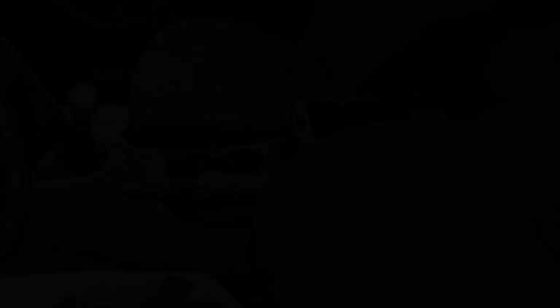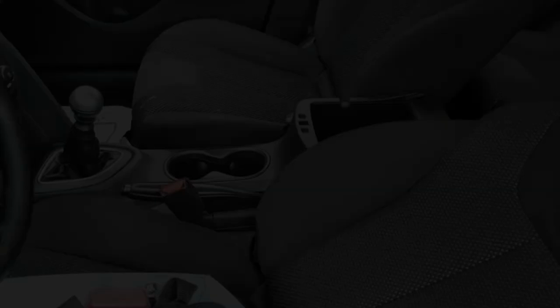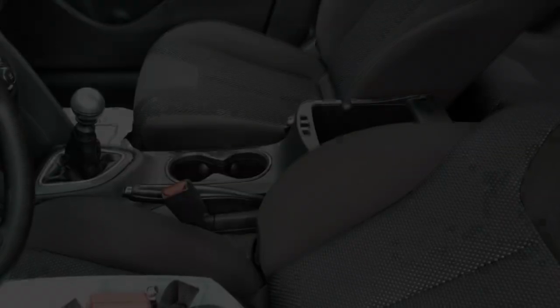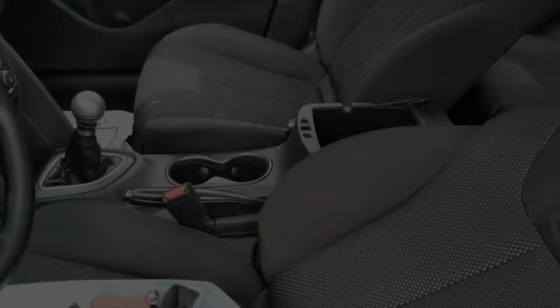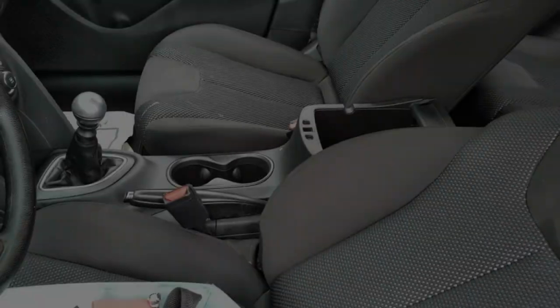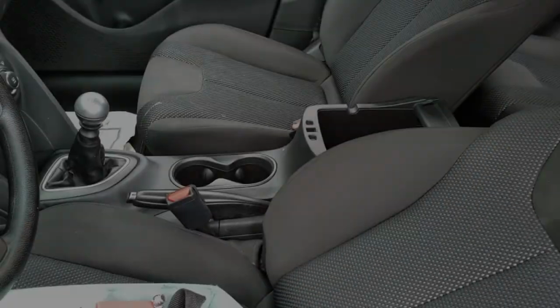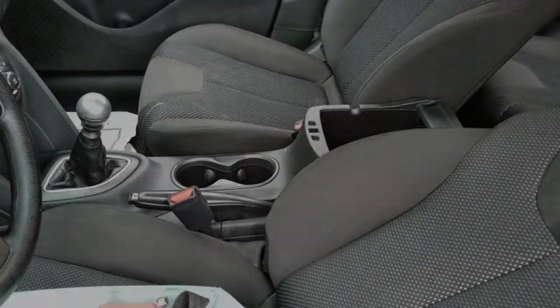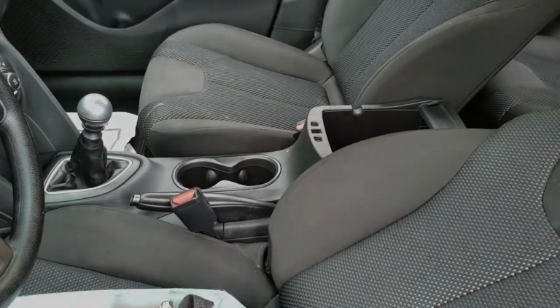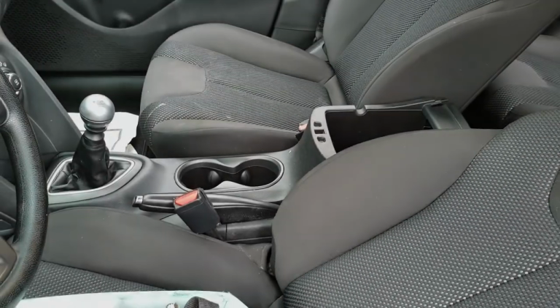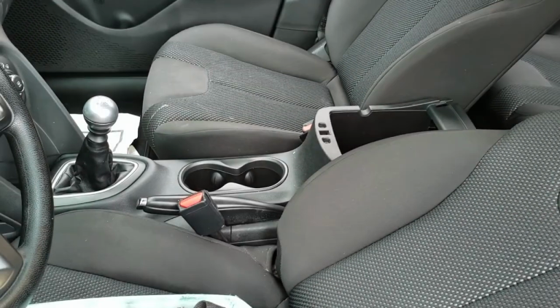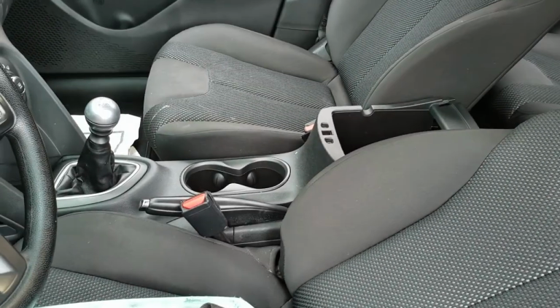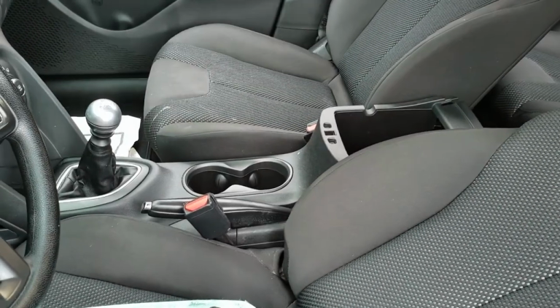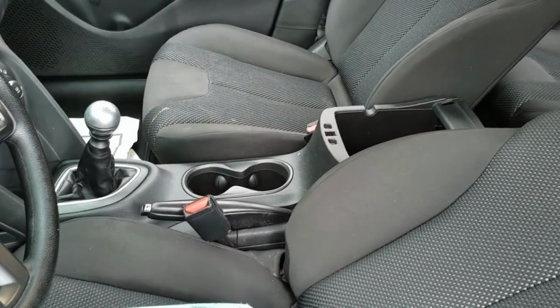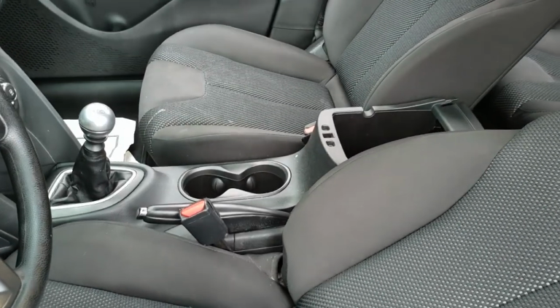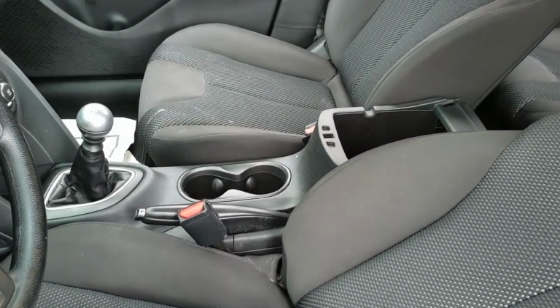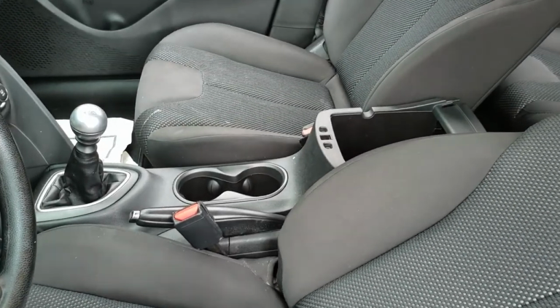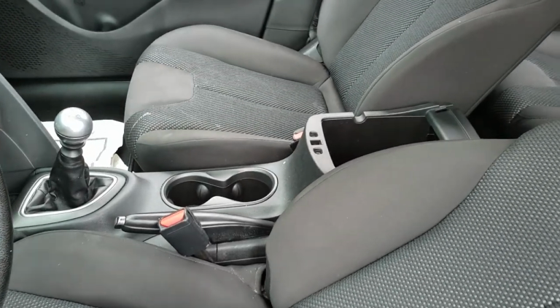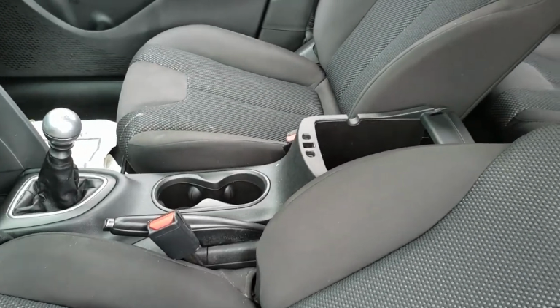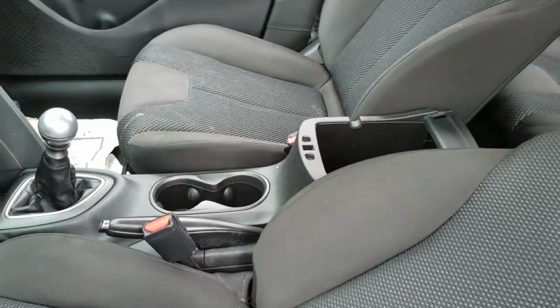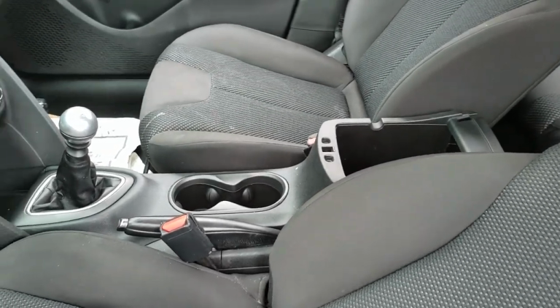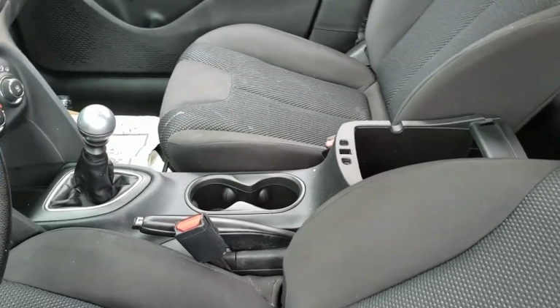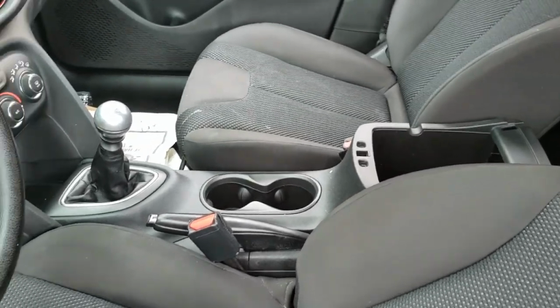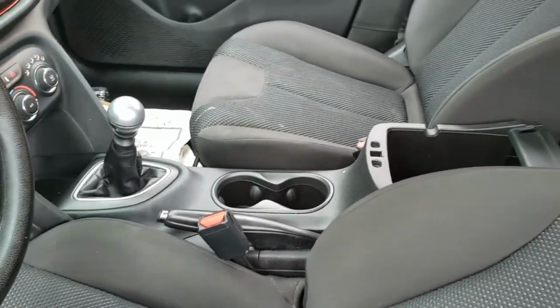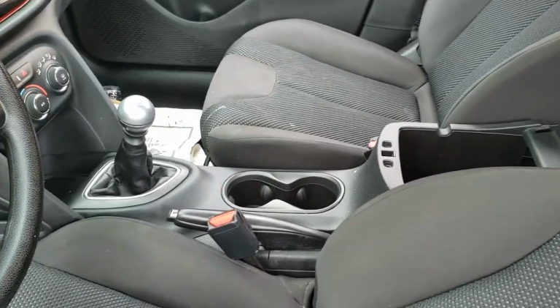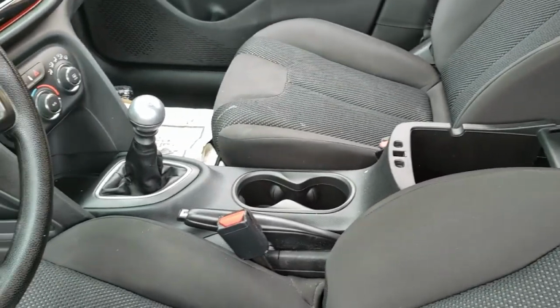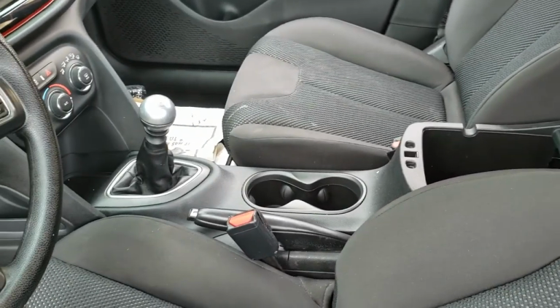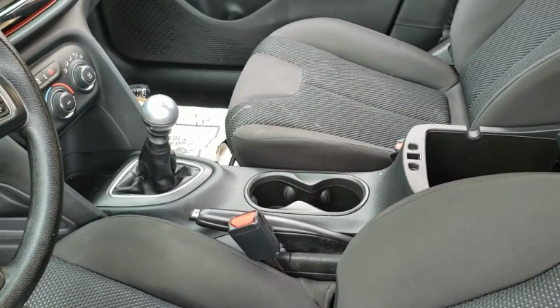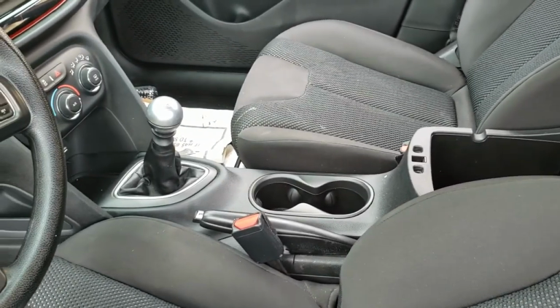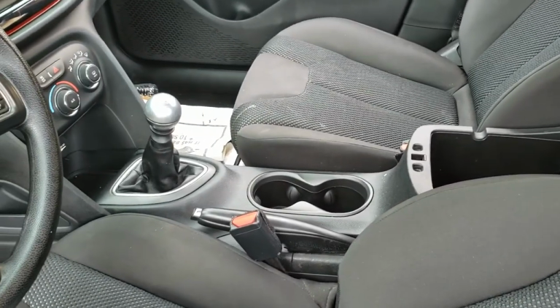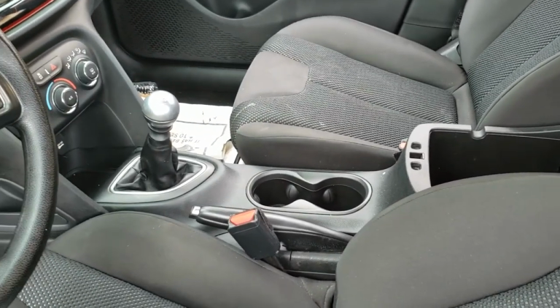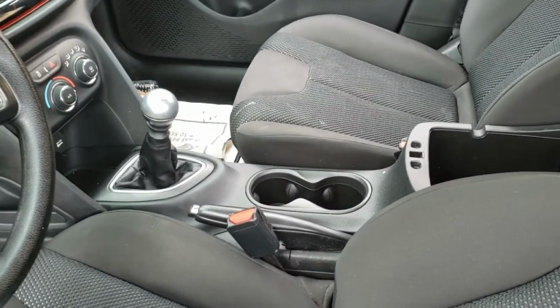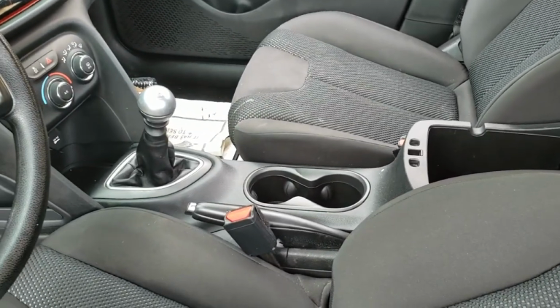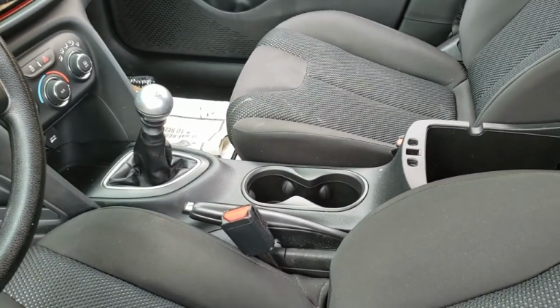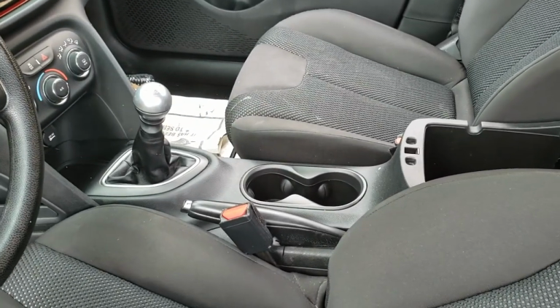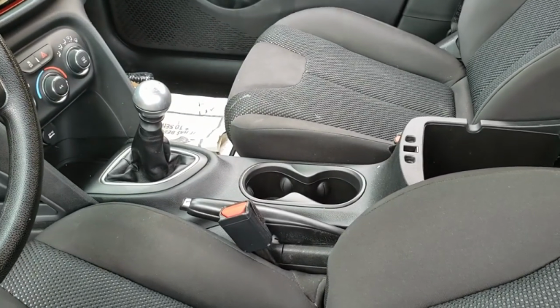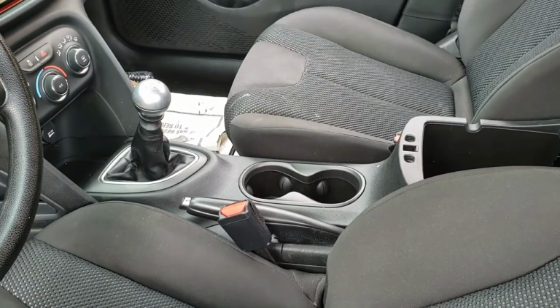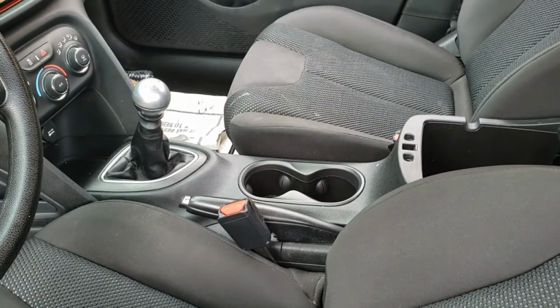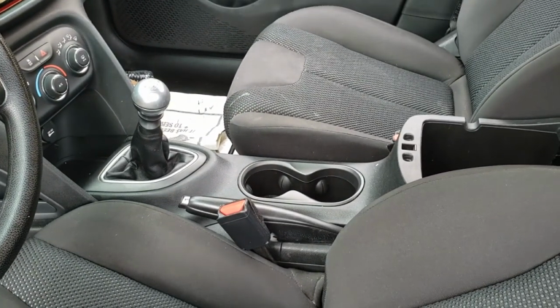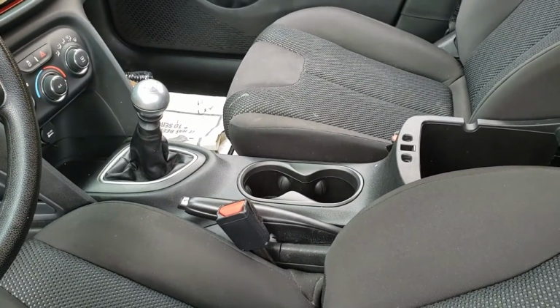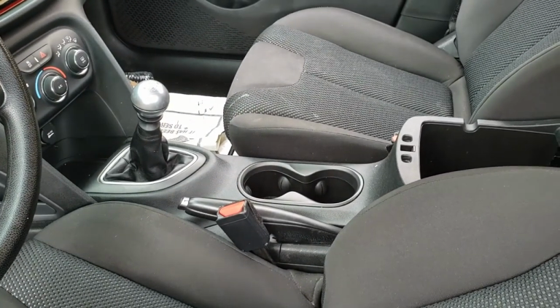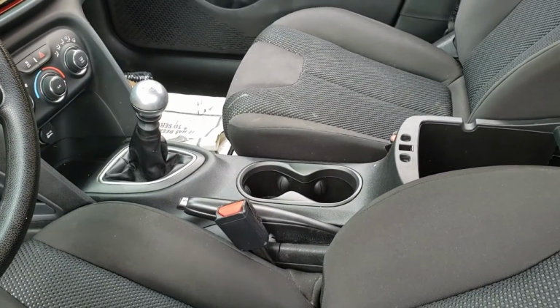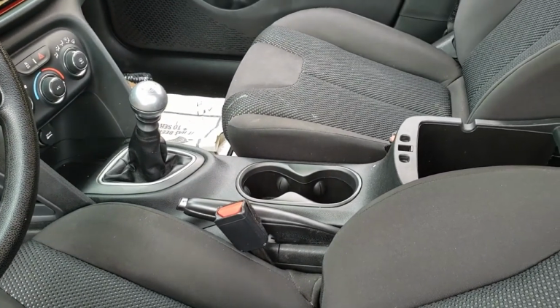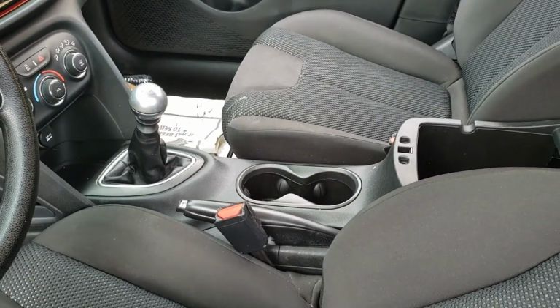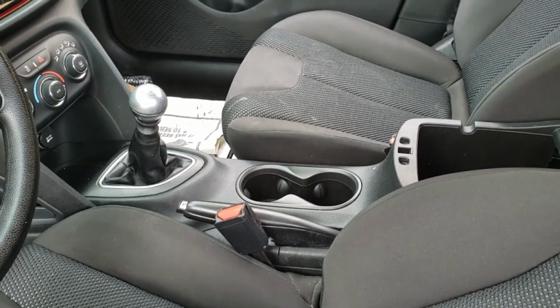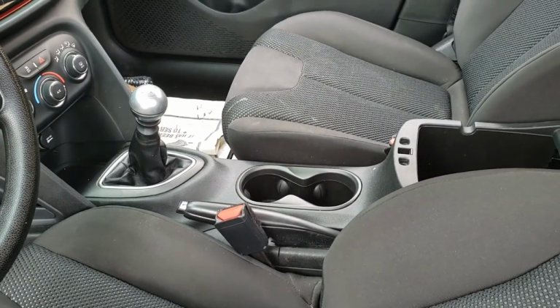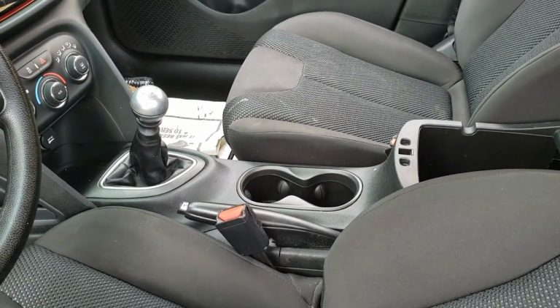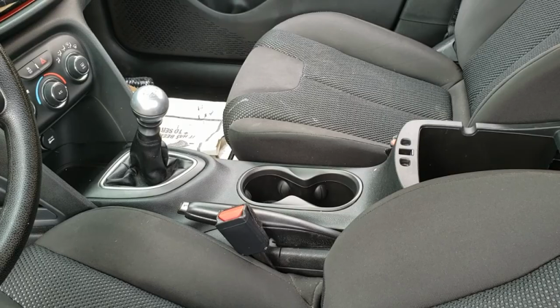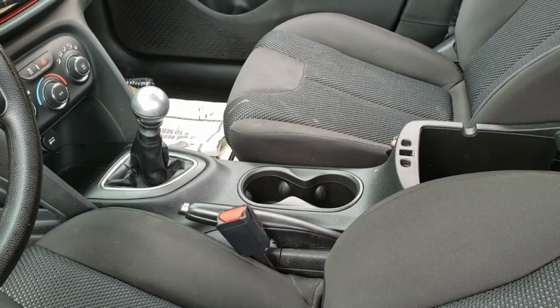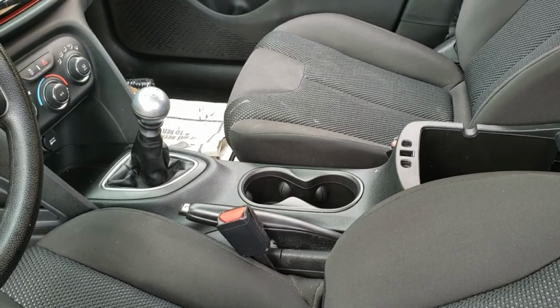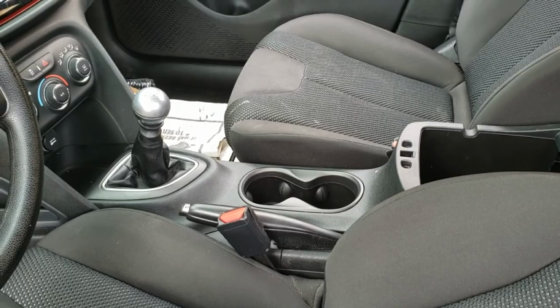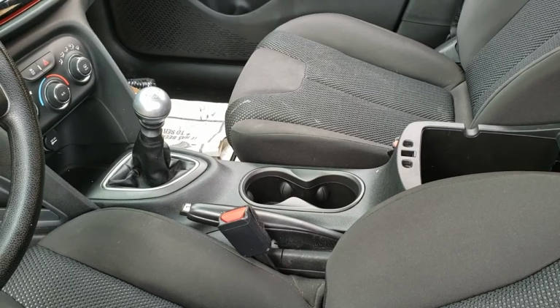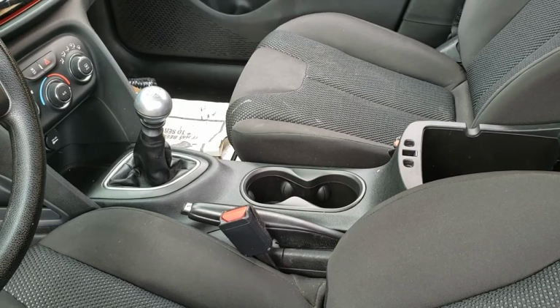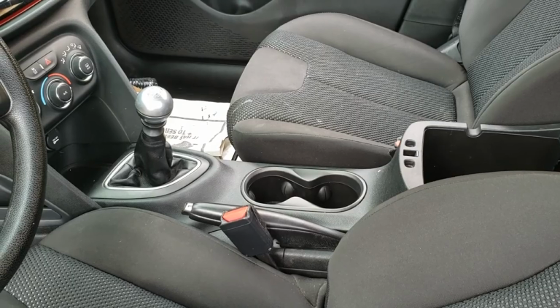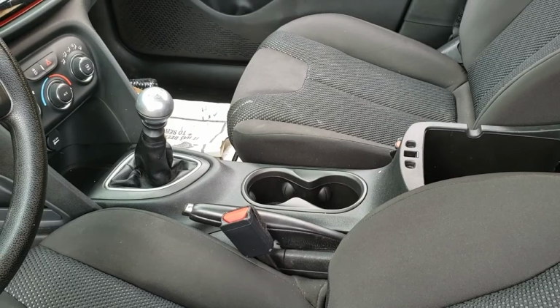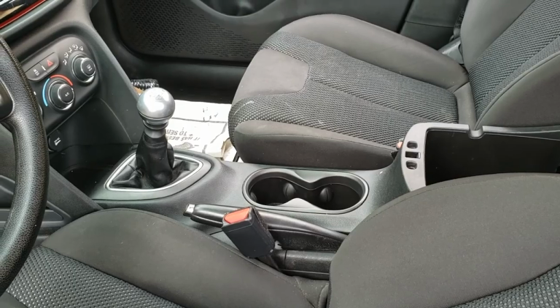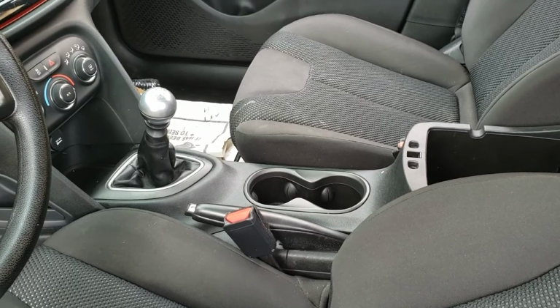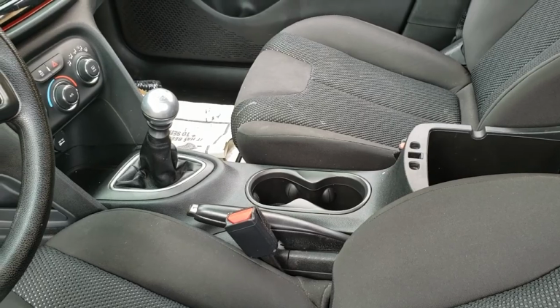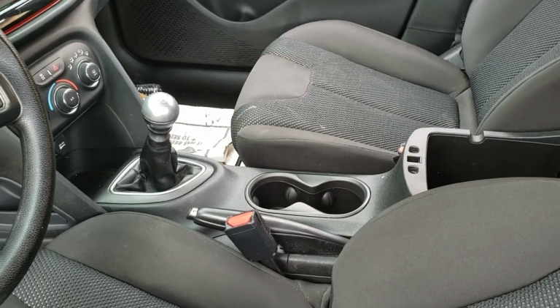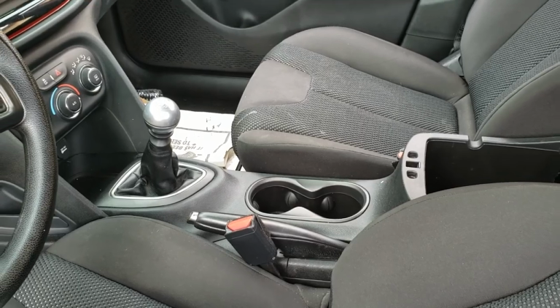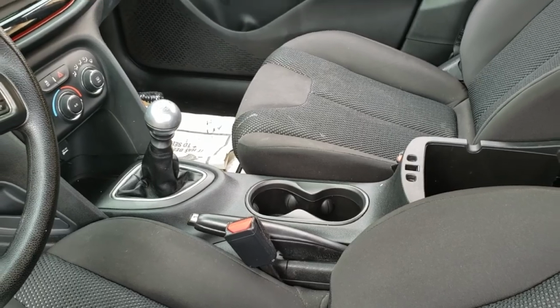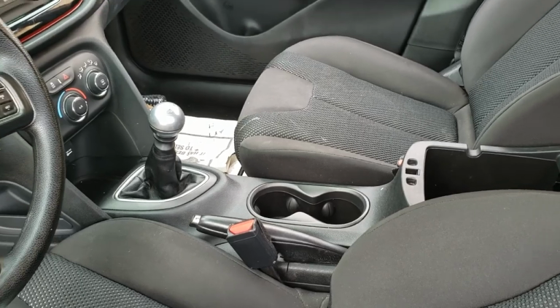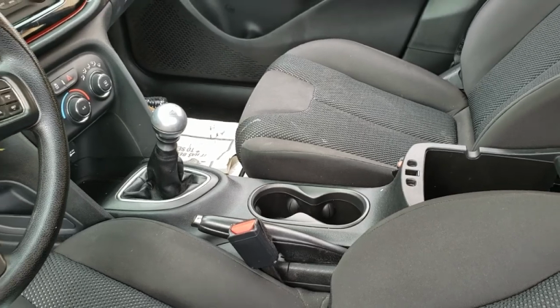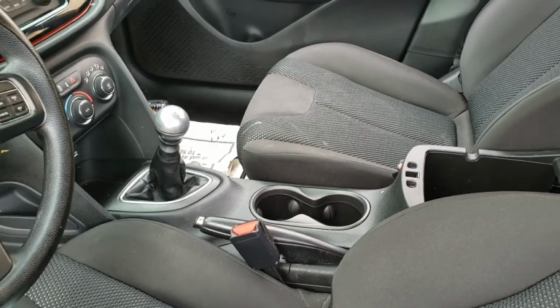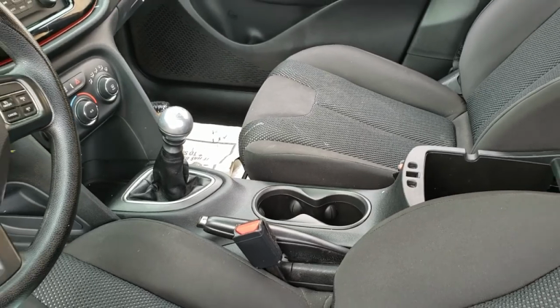Today we're going to remove the center console of a 2016 Dodge Dart.